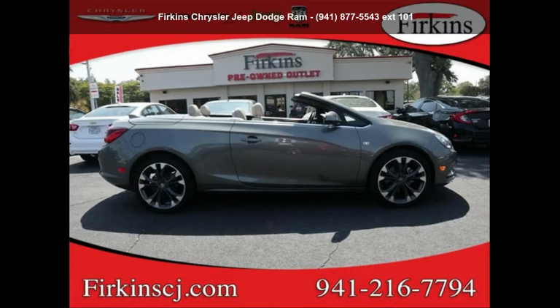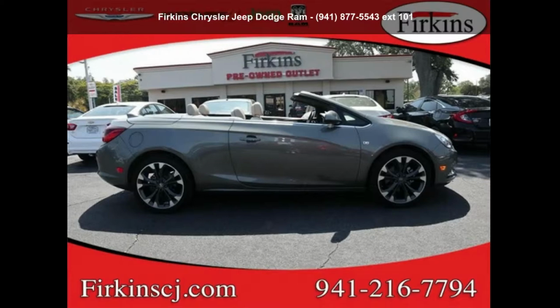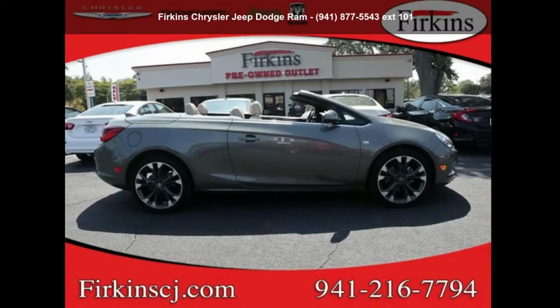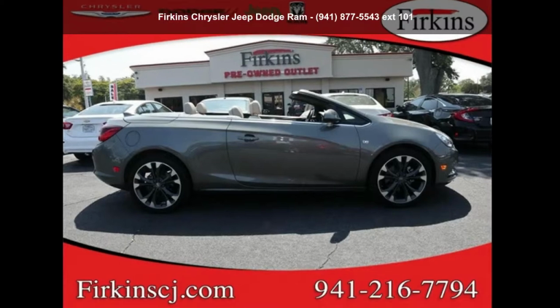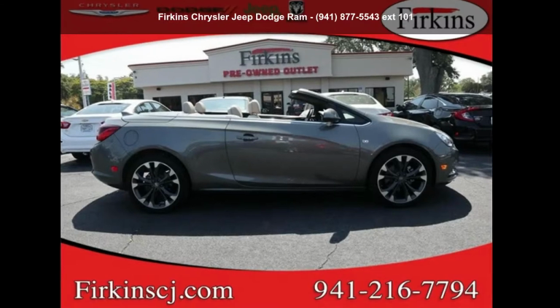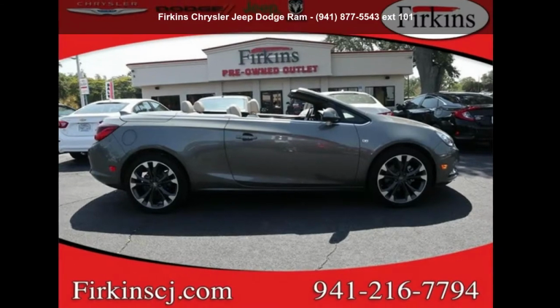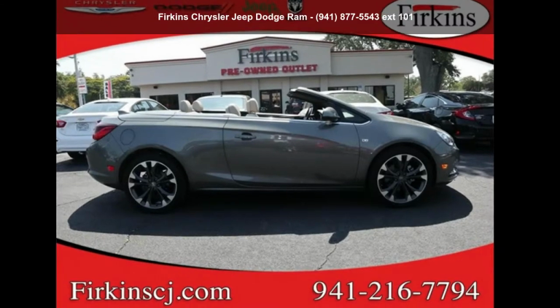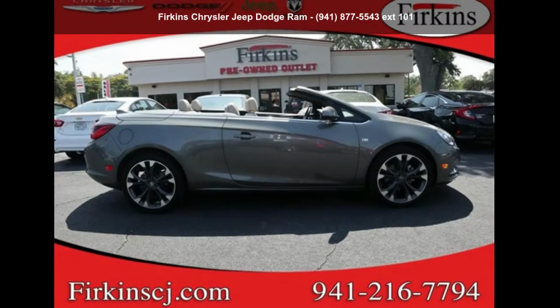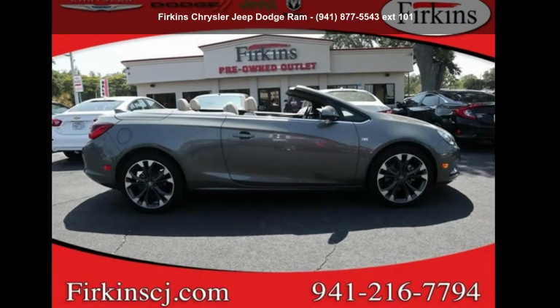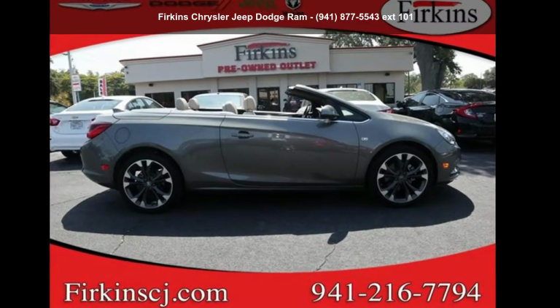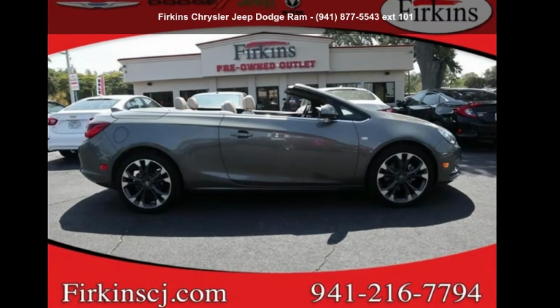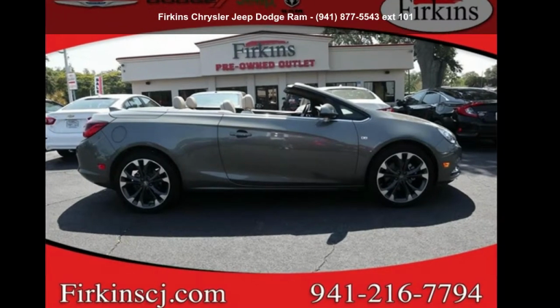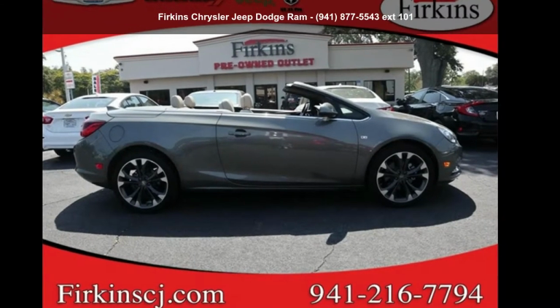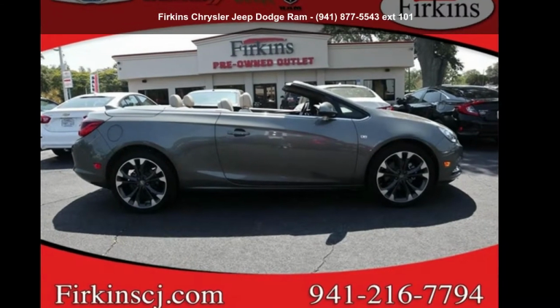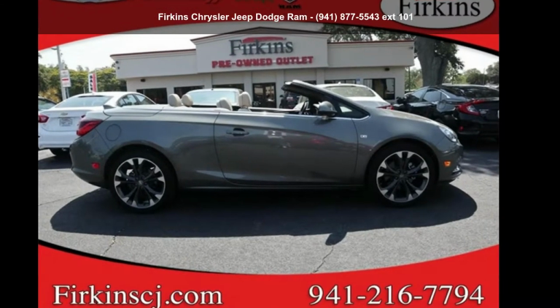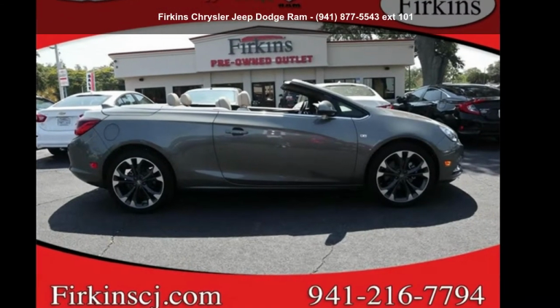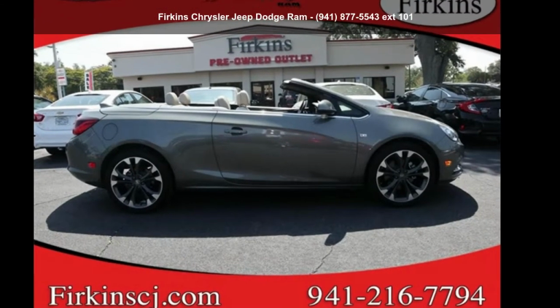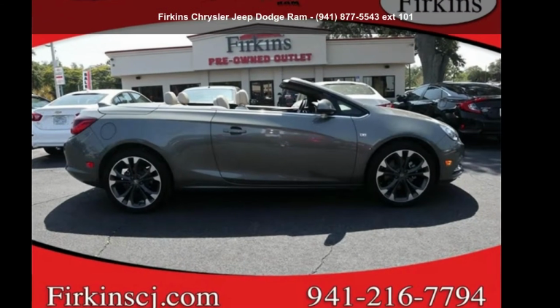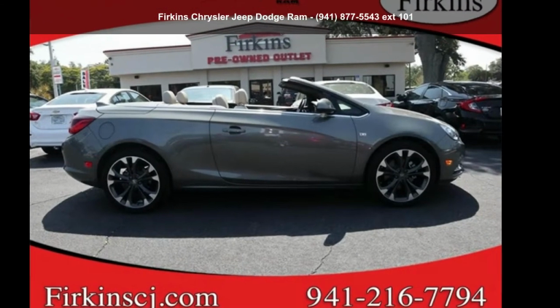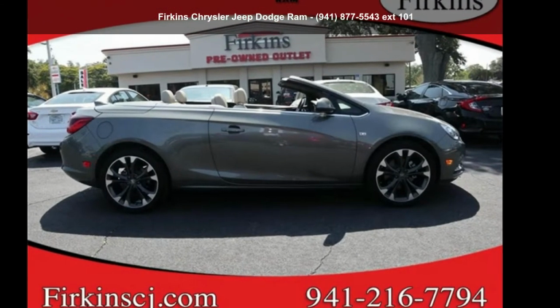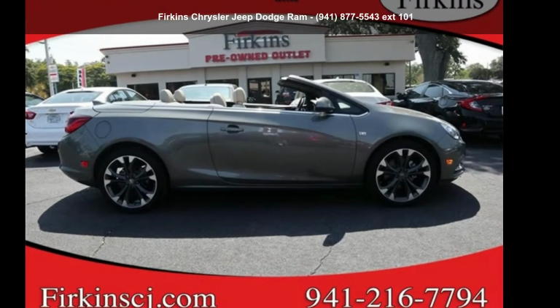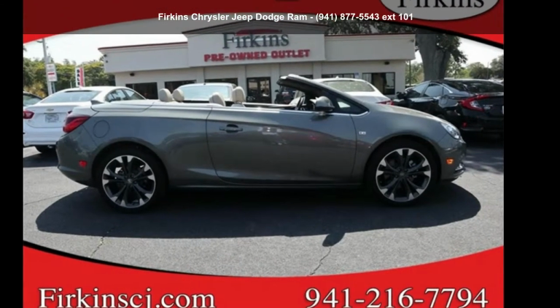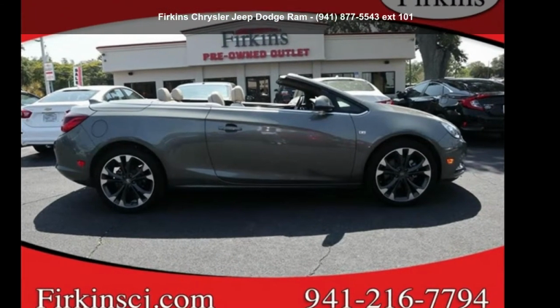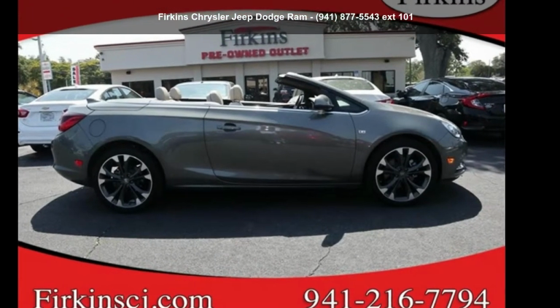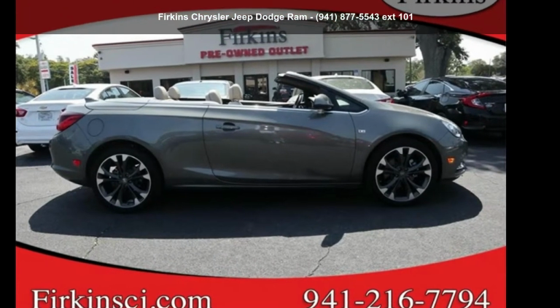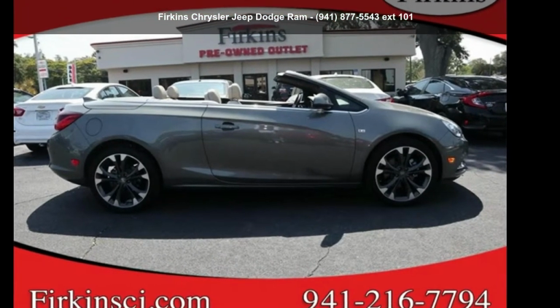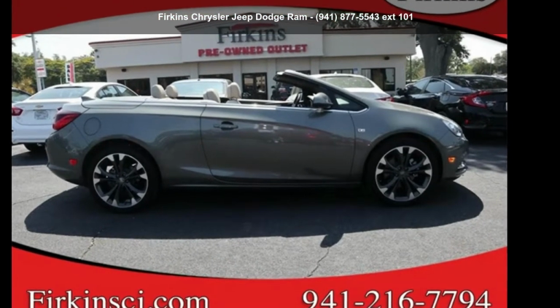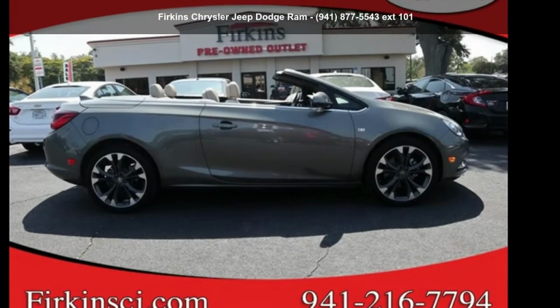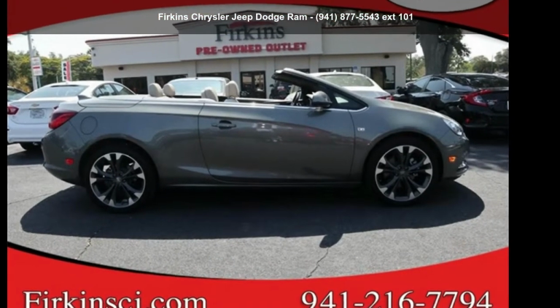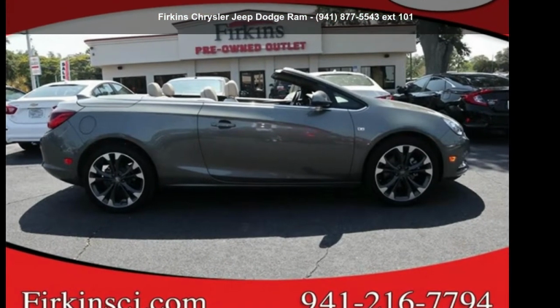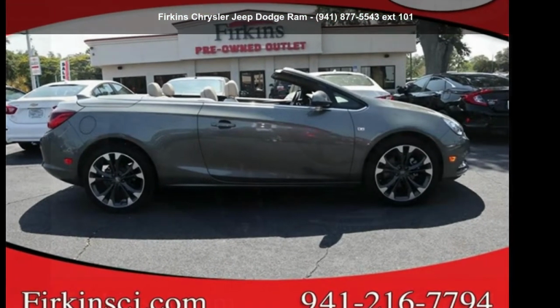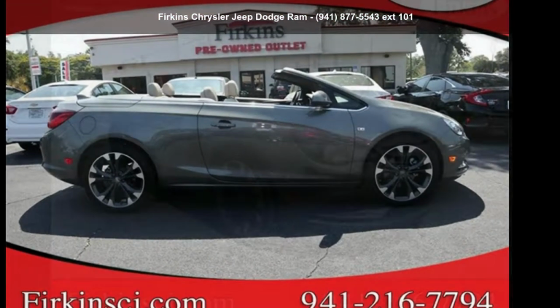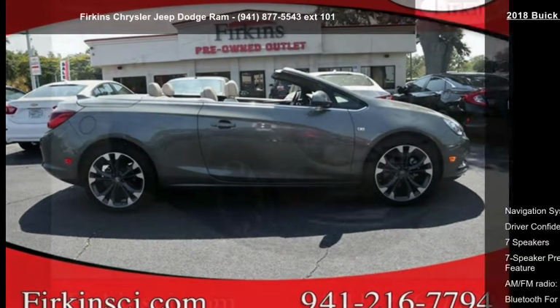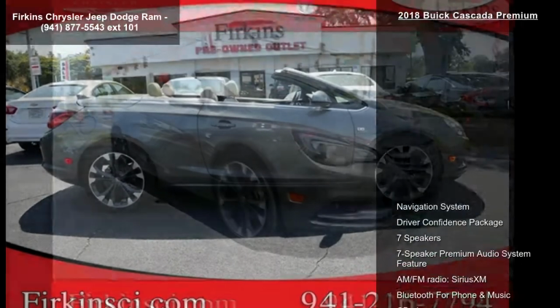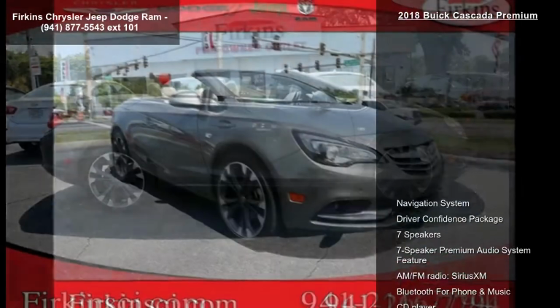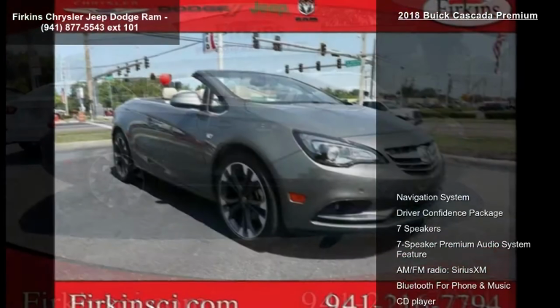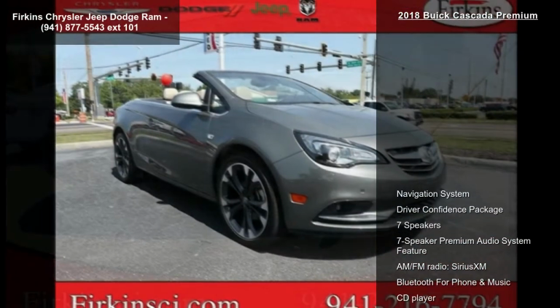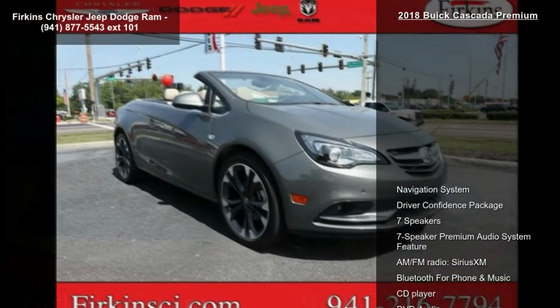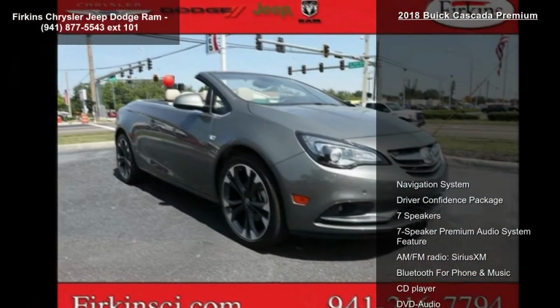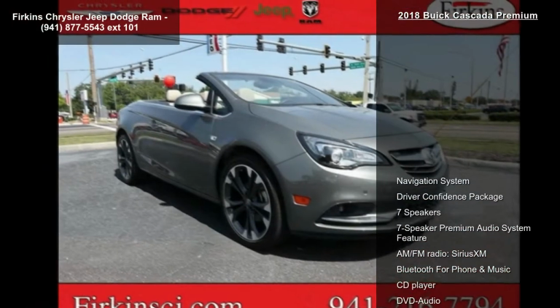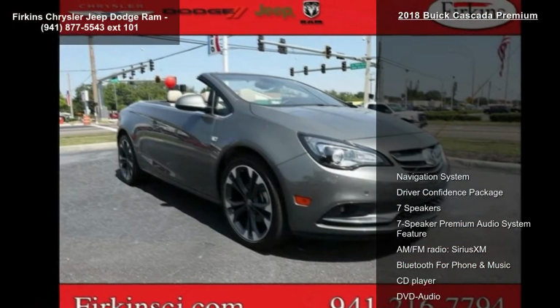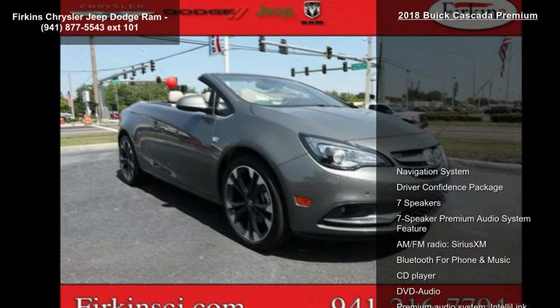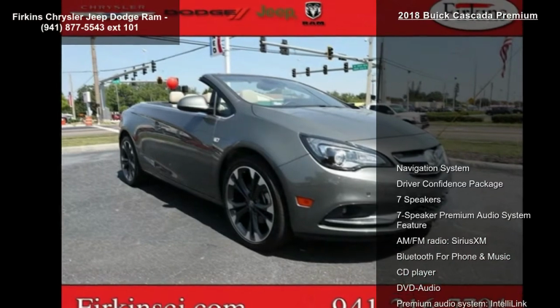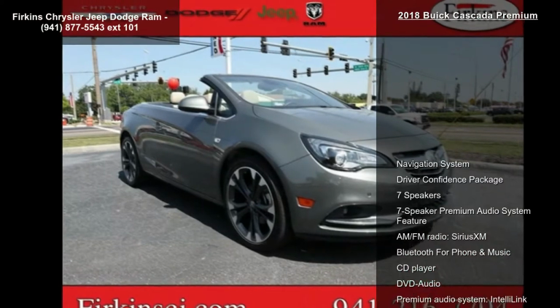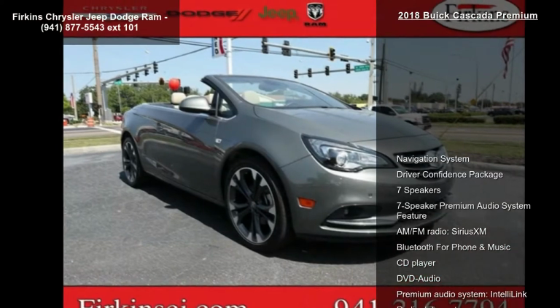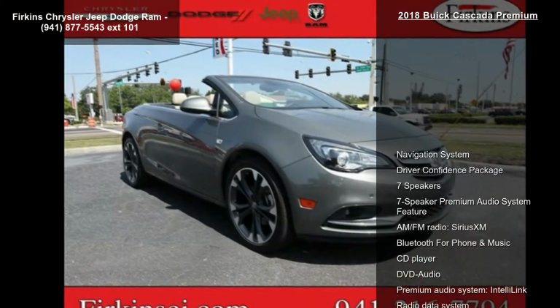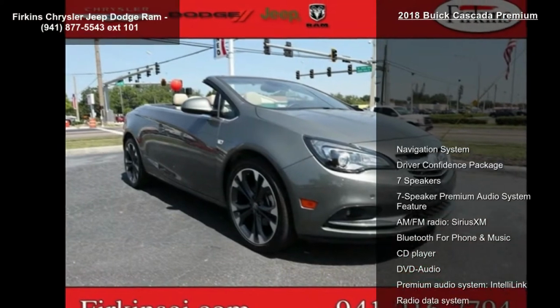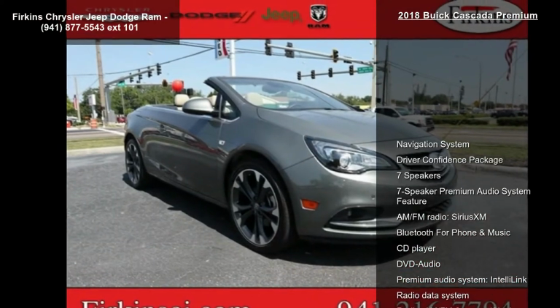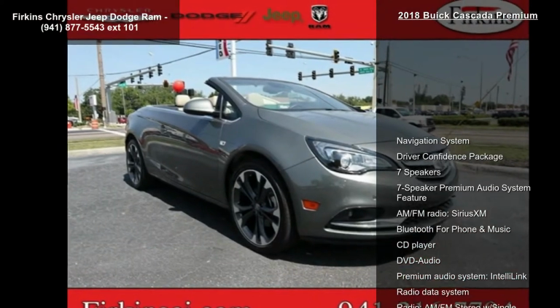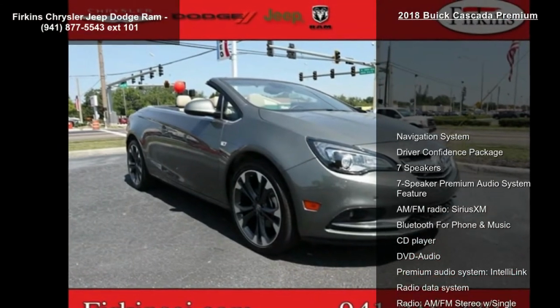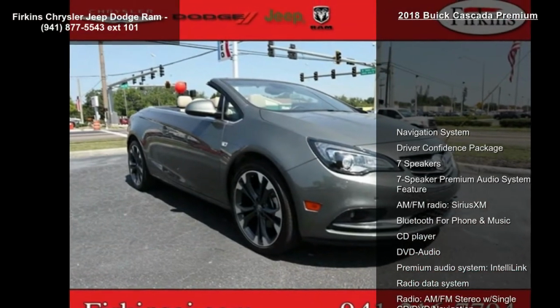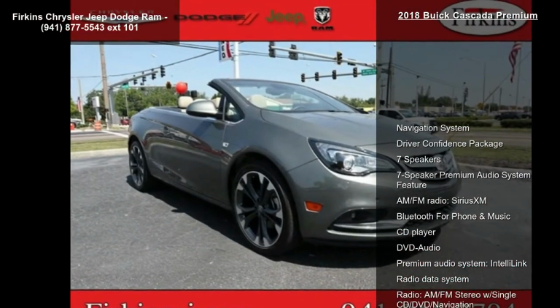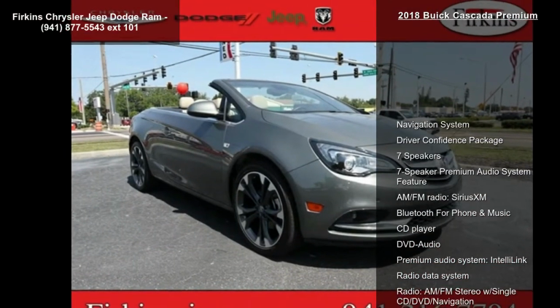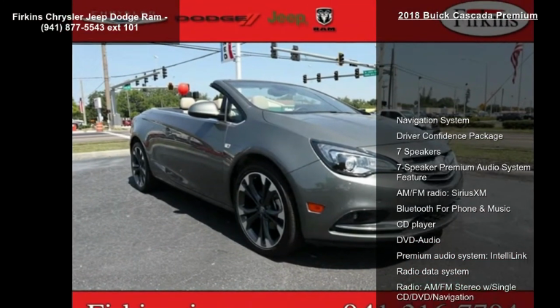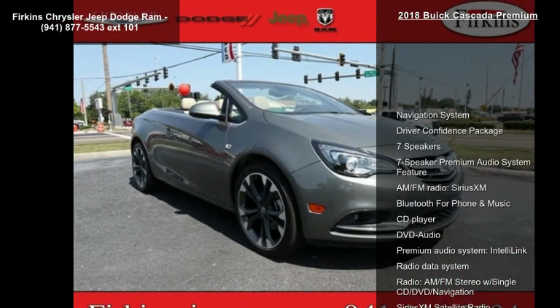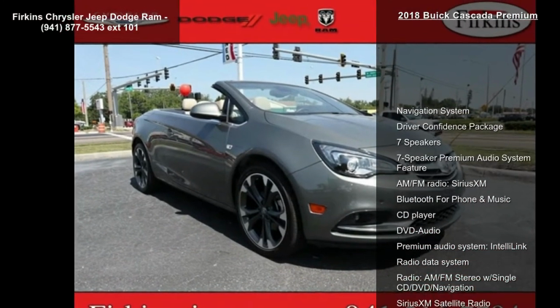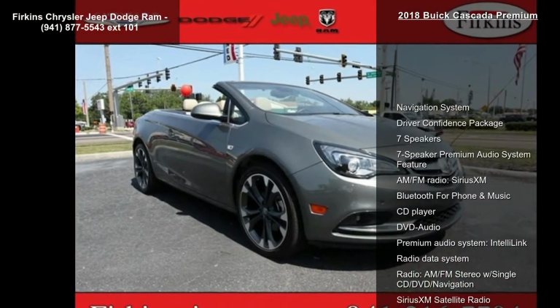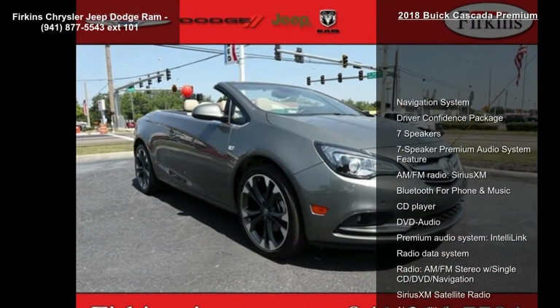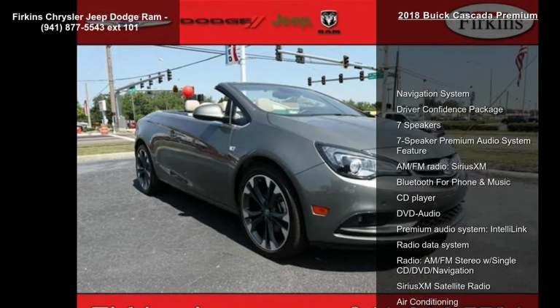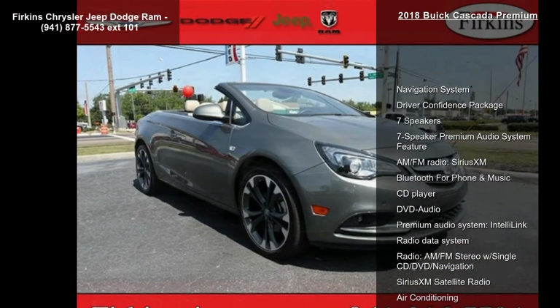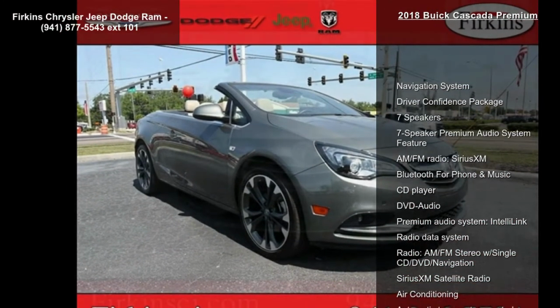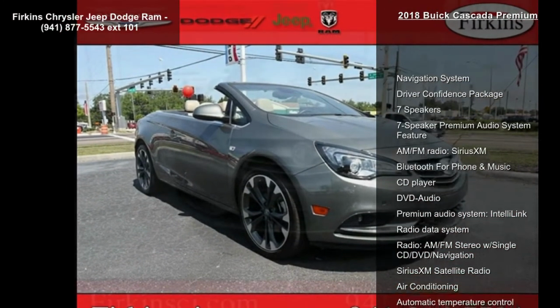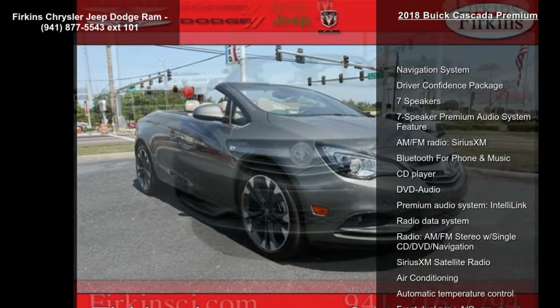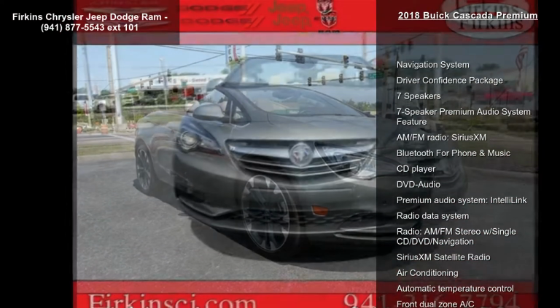Arrive in style with this Buick 2018 Cascada Premium. If you are looking for a first-rate auto, this one could be yours today.